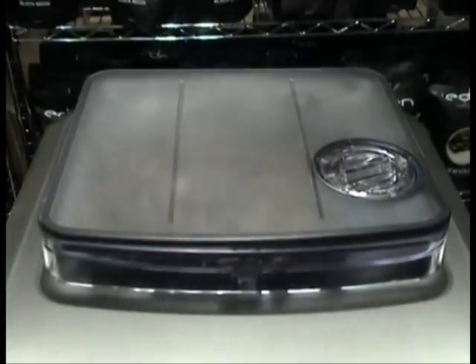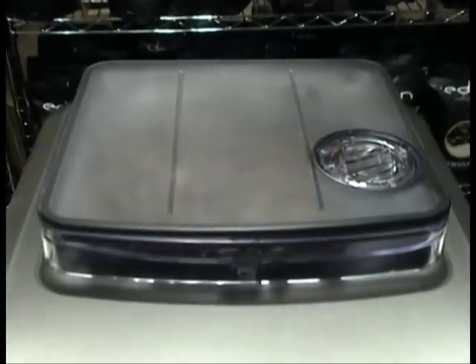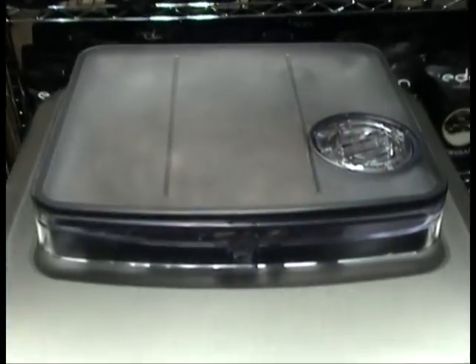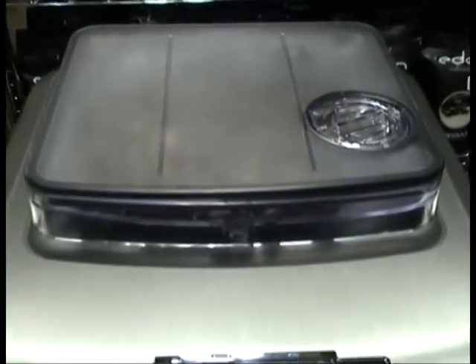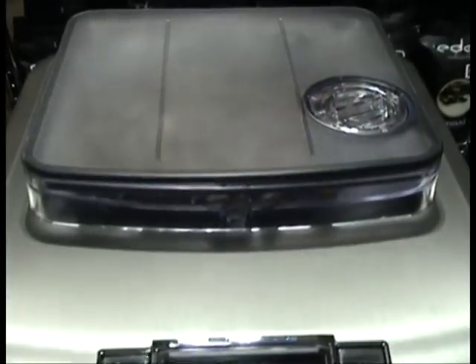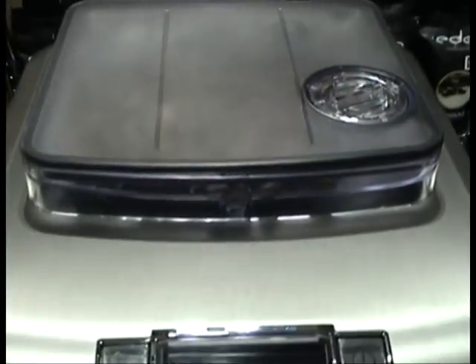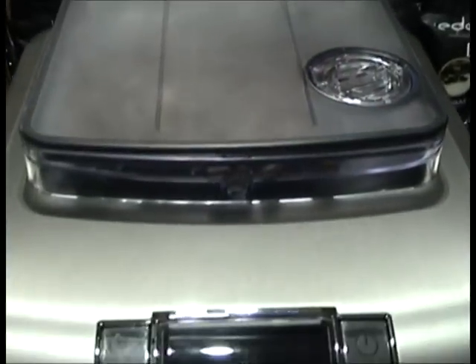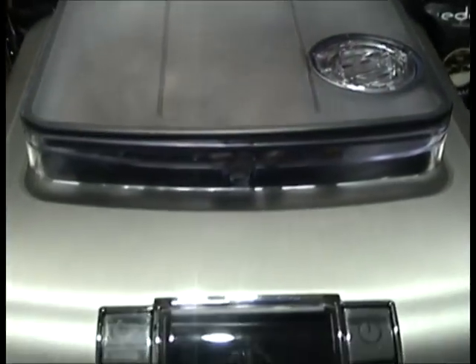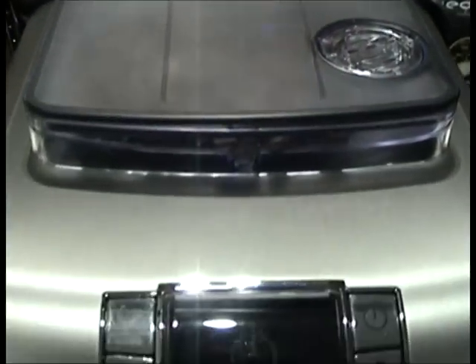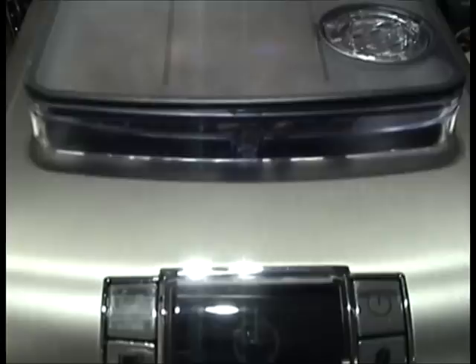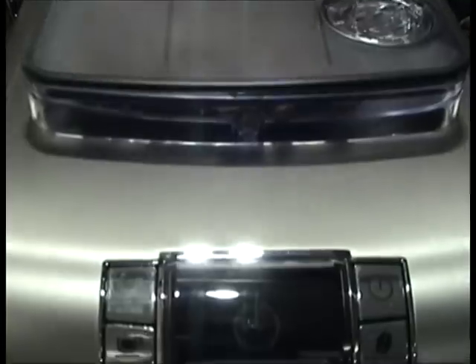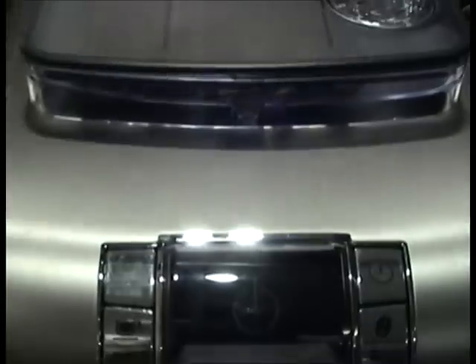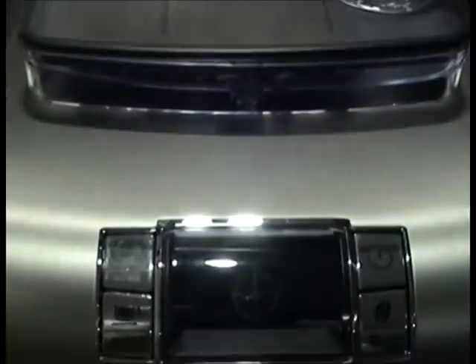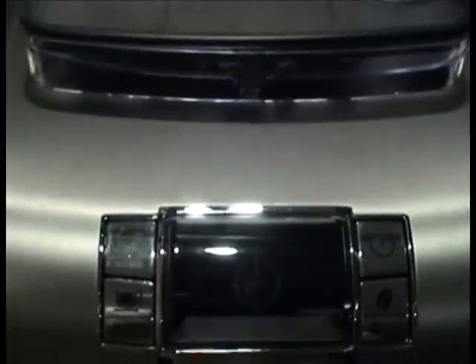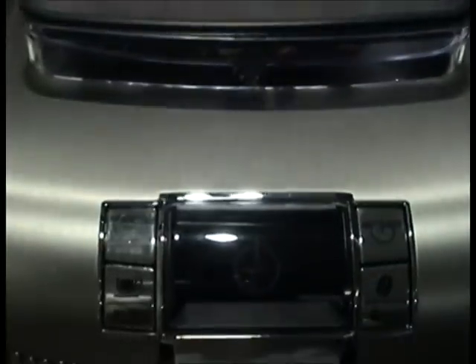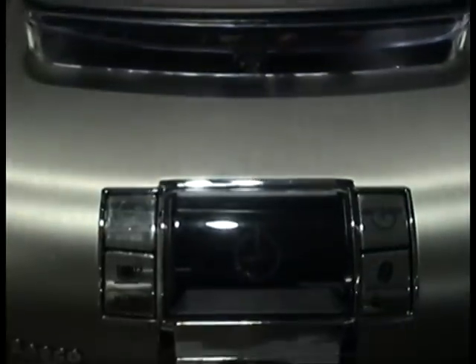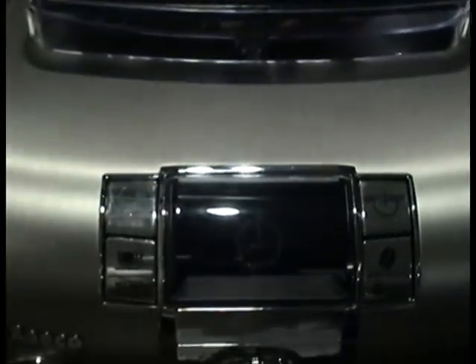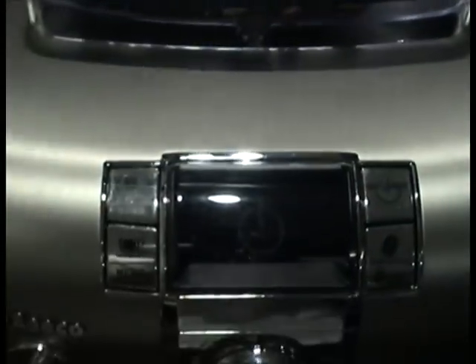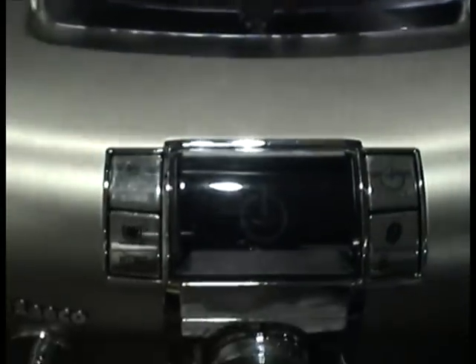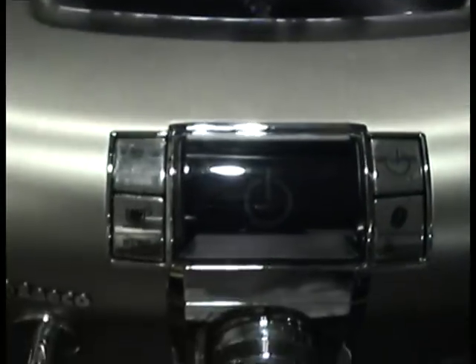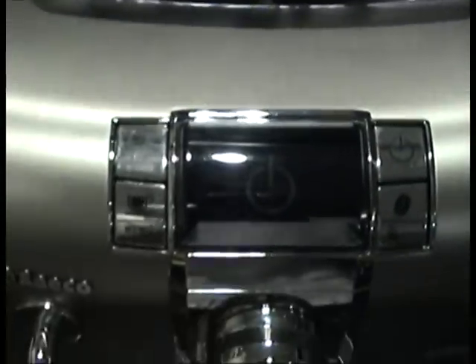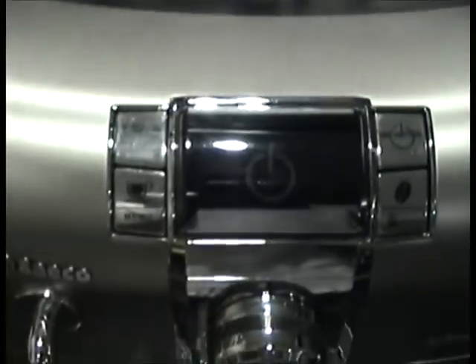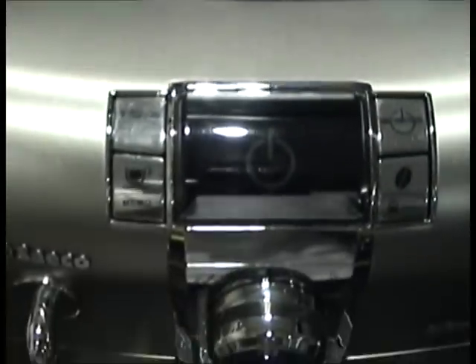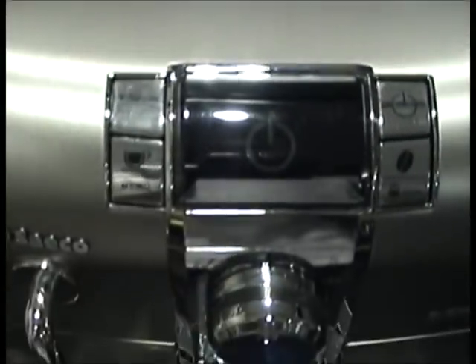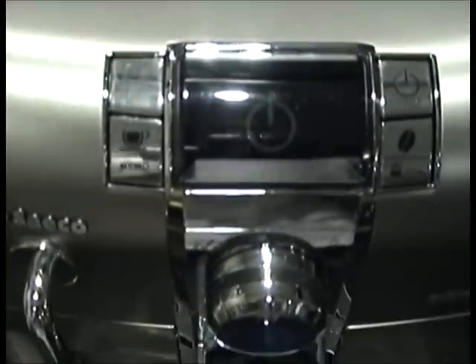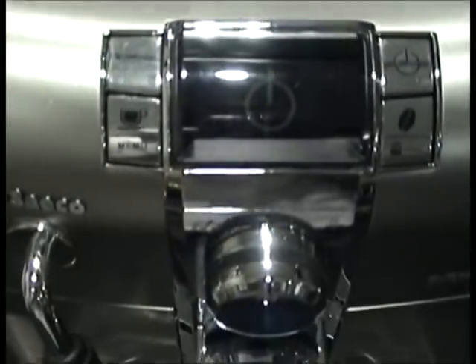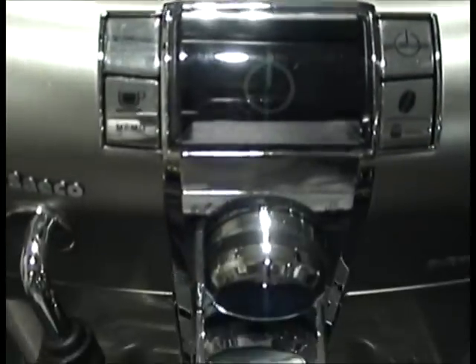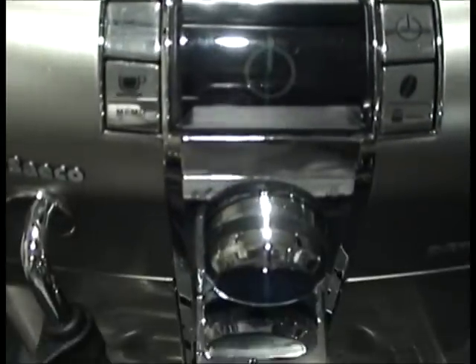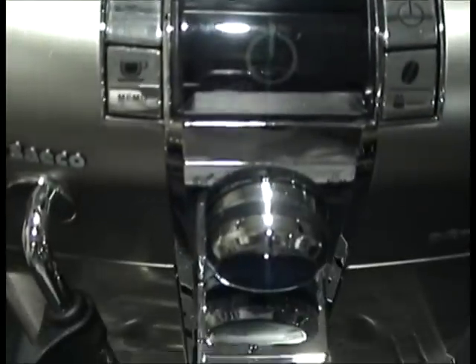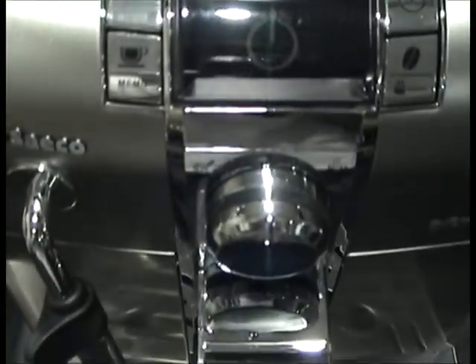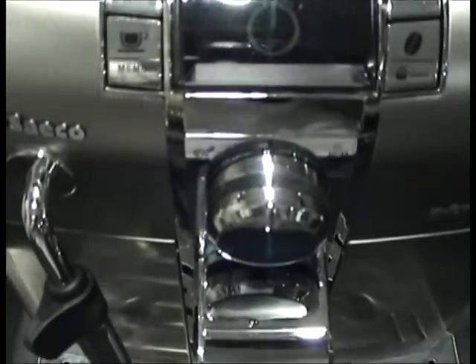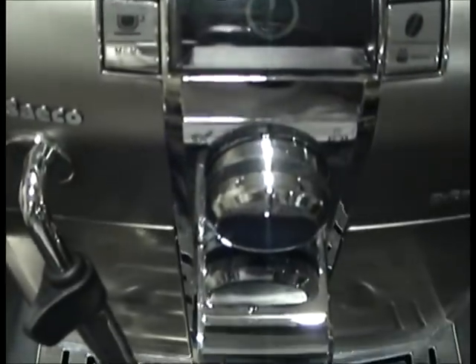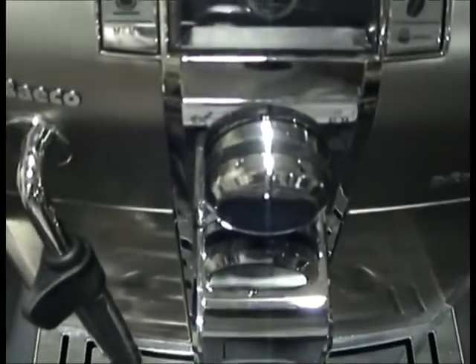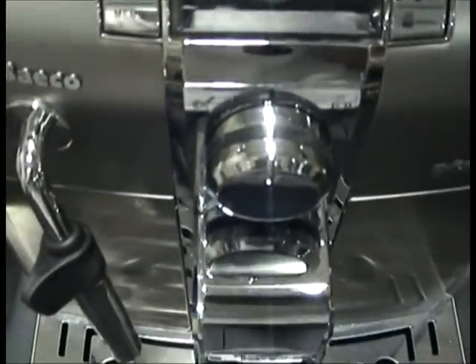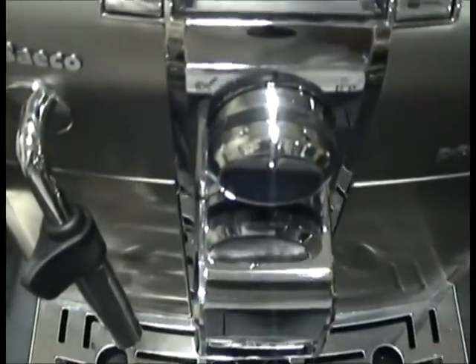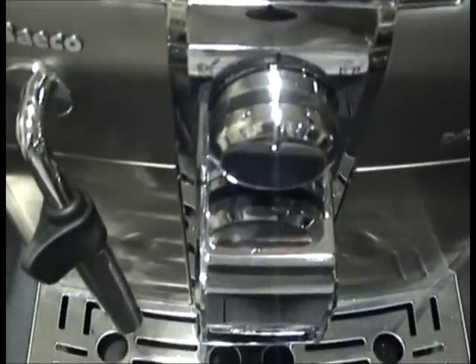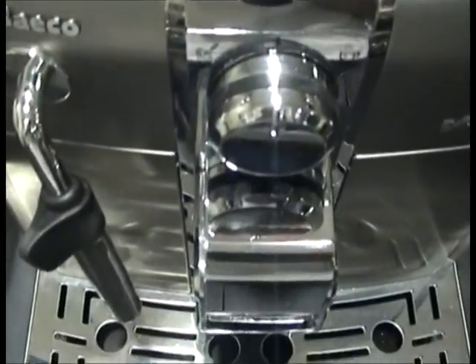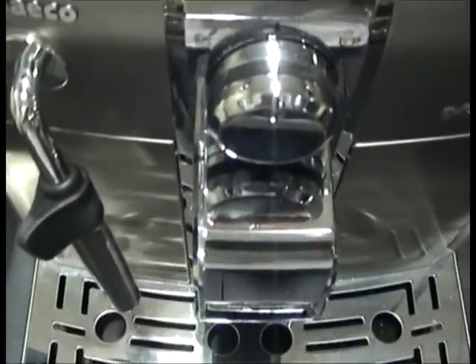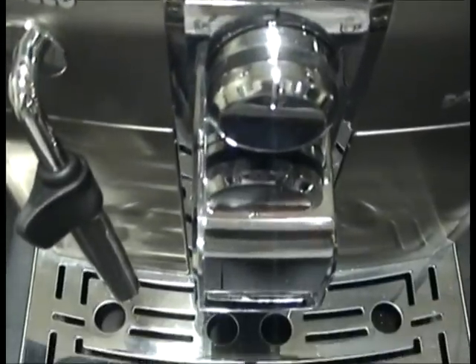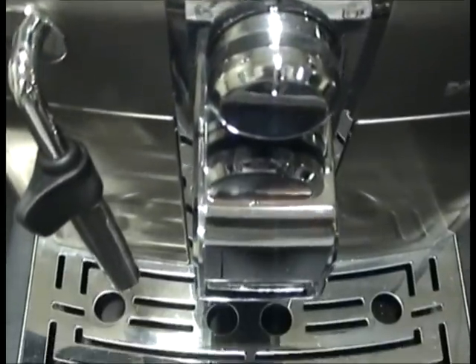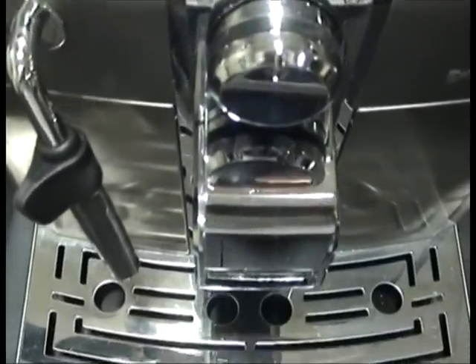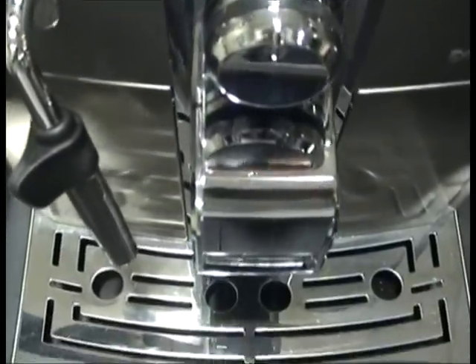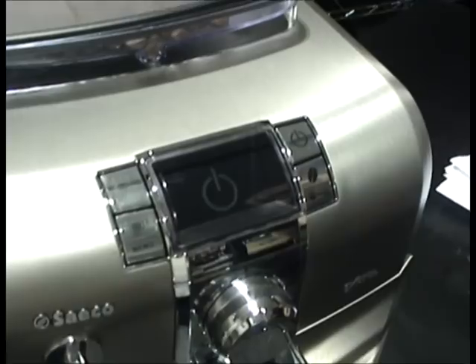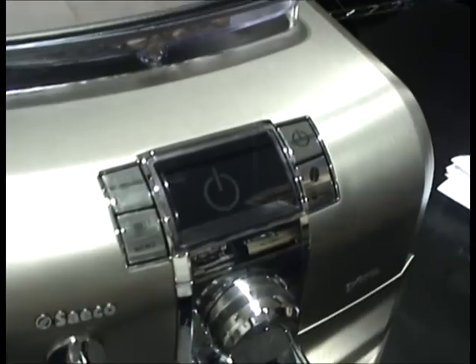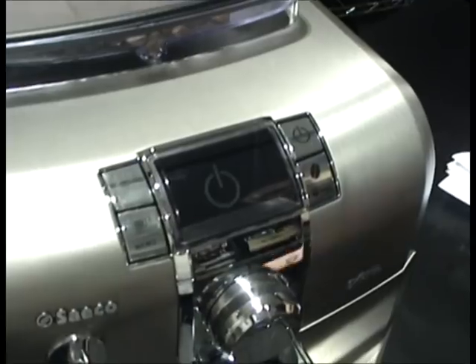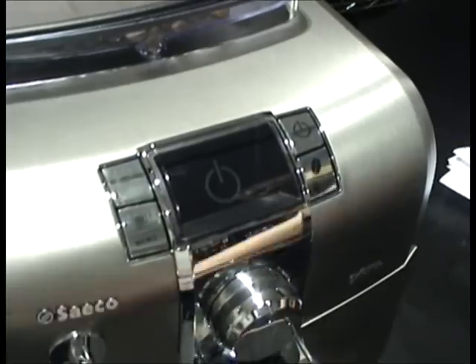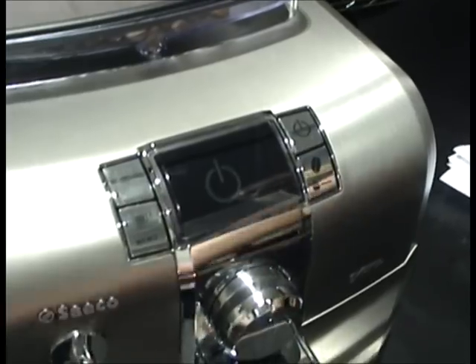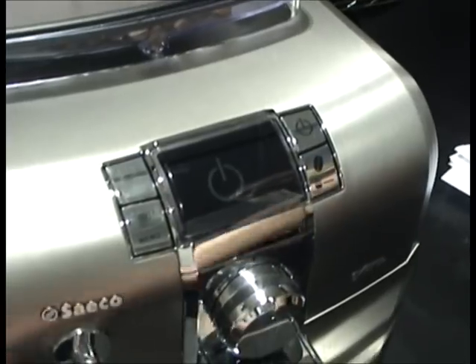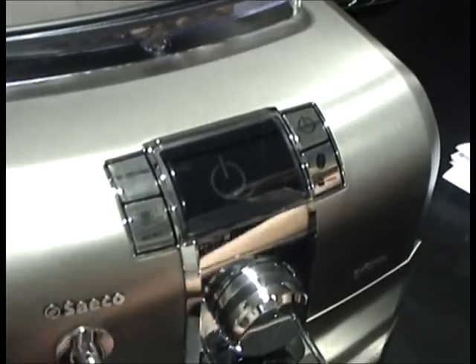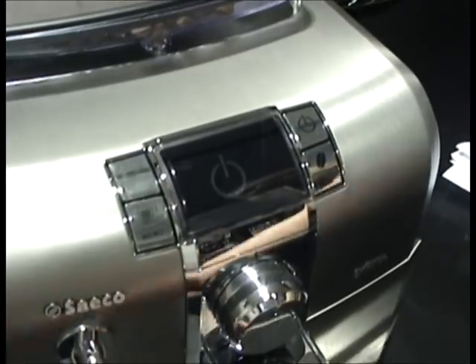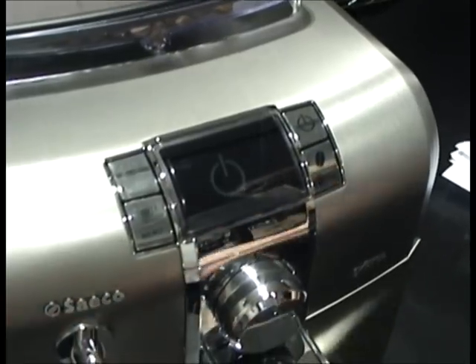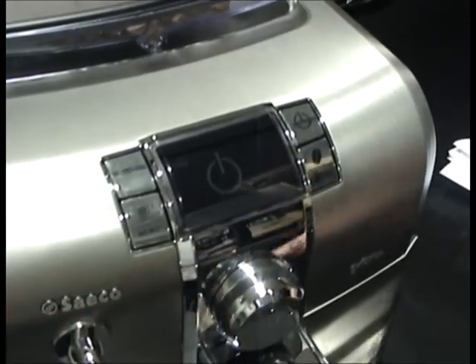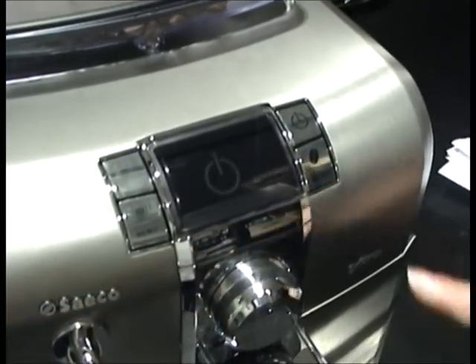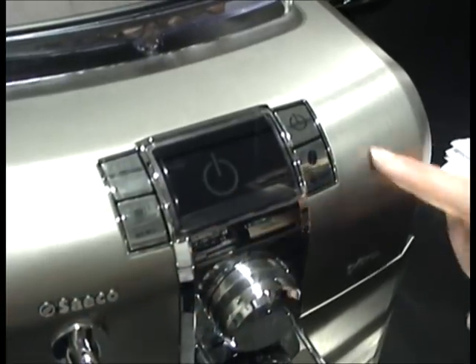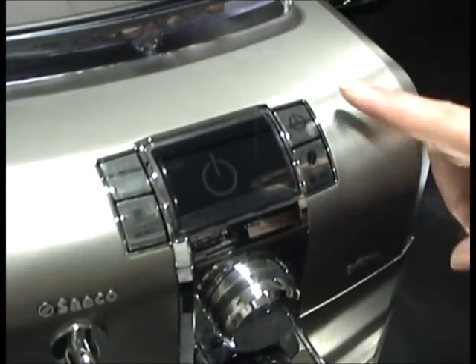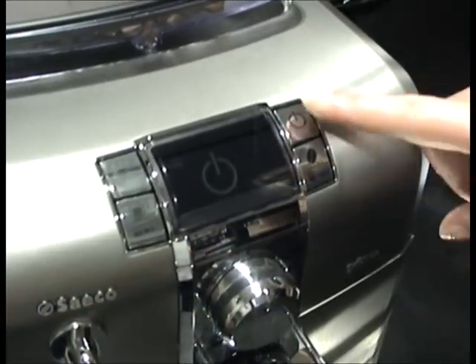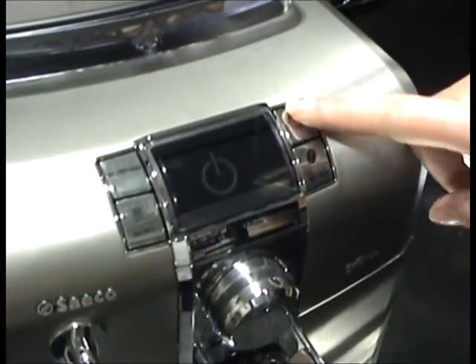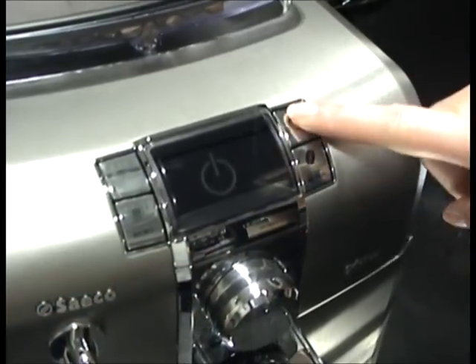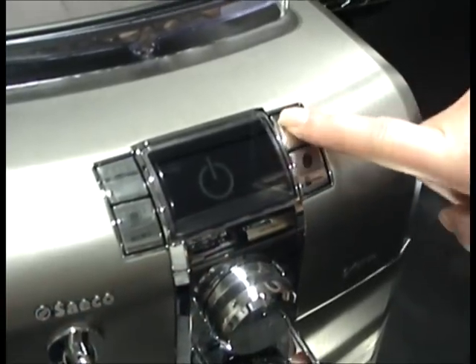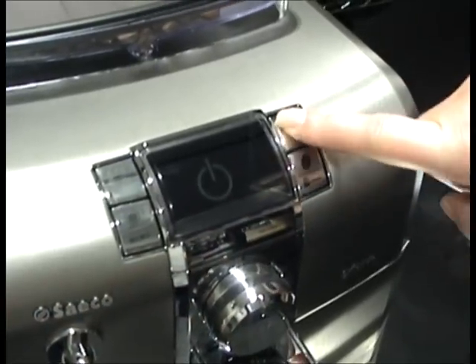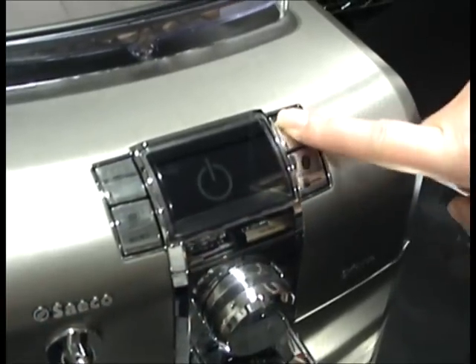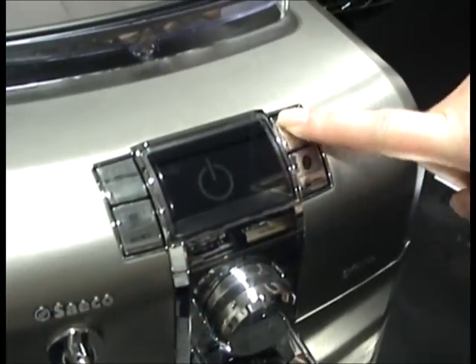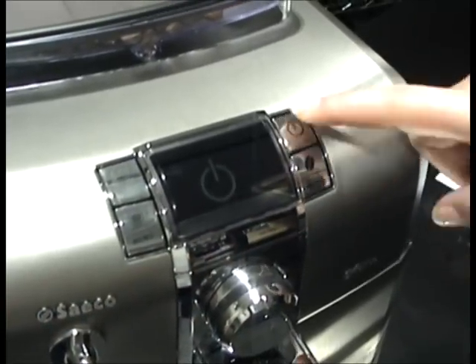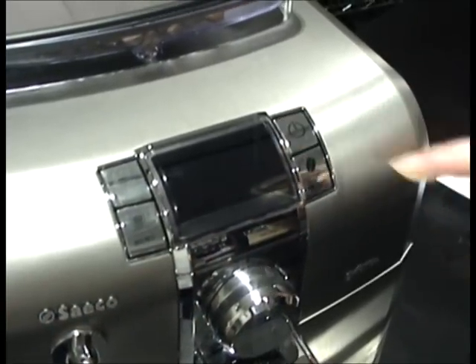Lastly, this stylish machine has an automatic power-saving feature. When it's not in use, the Cintia will use less than one kilowatt of power.